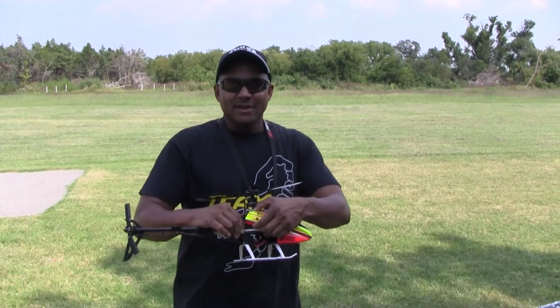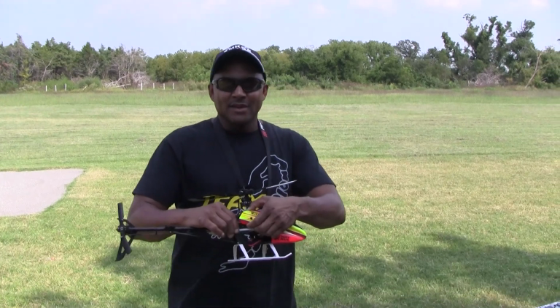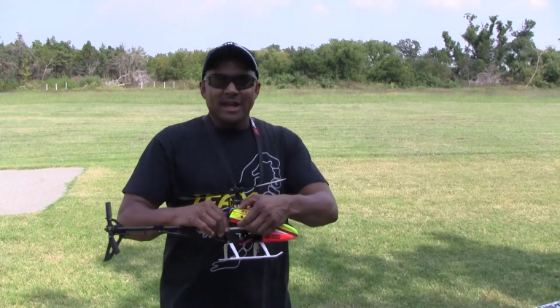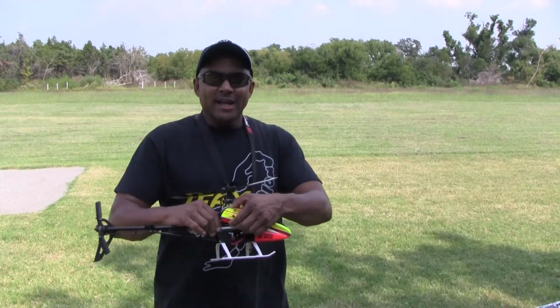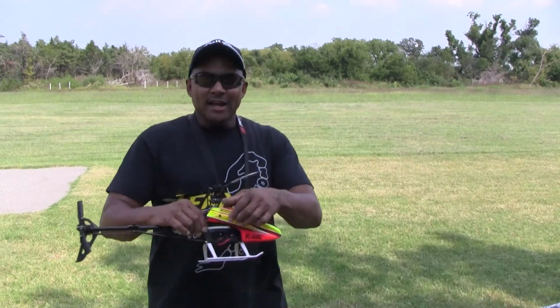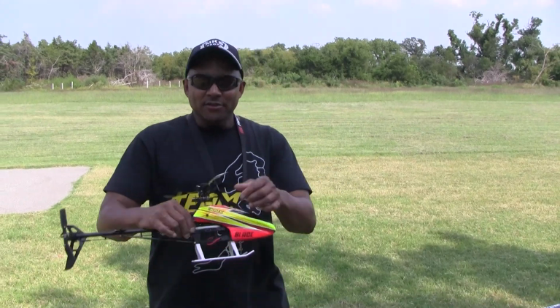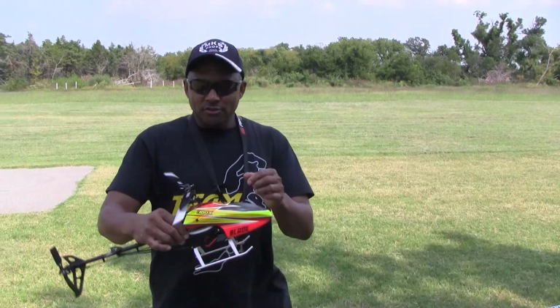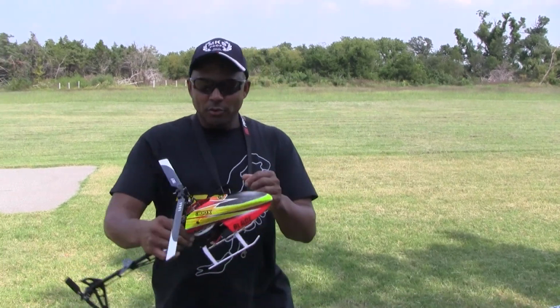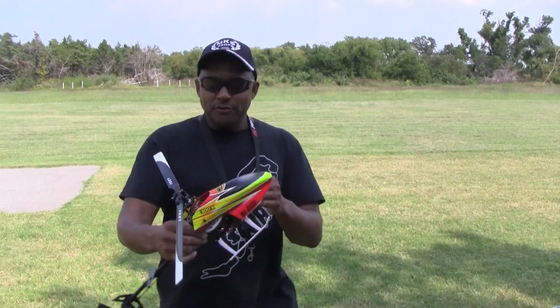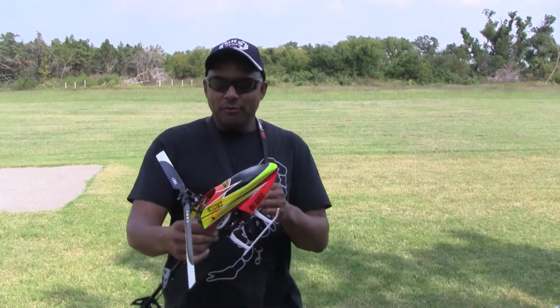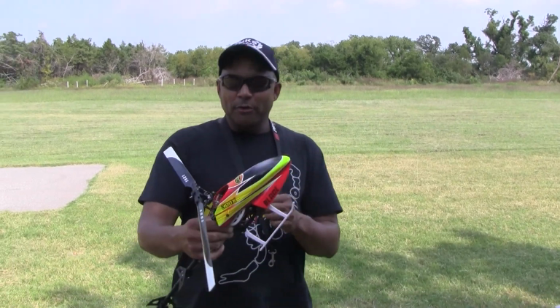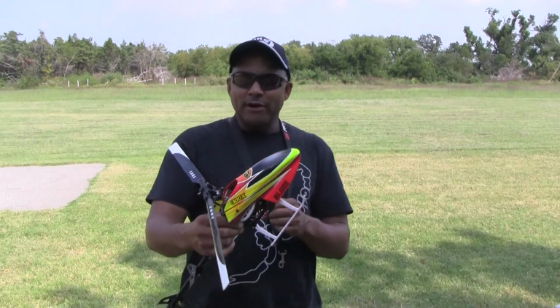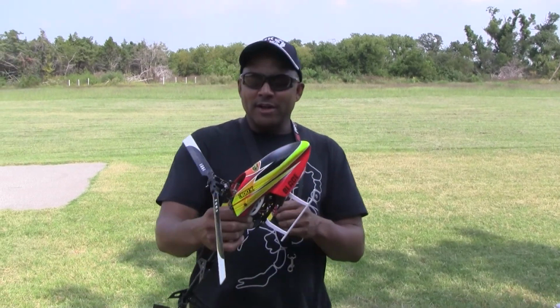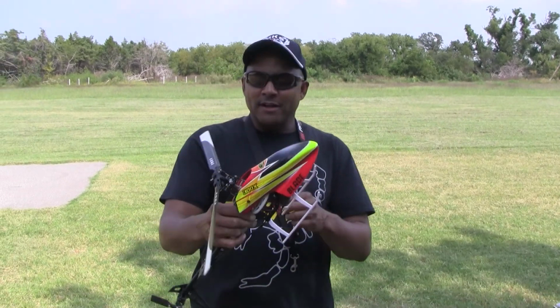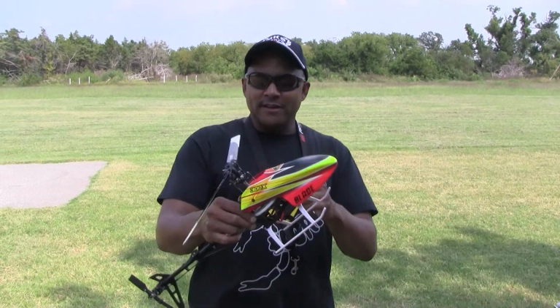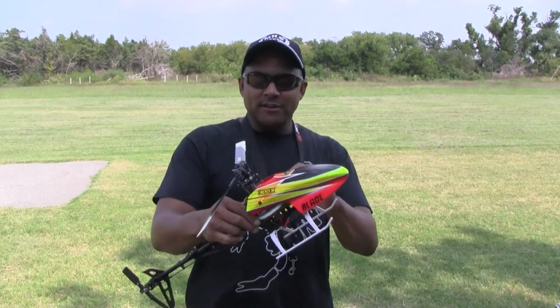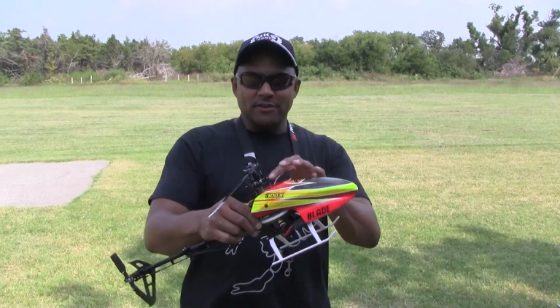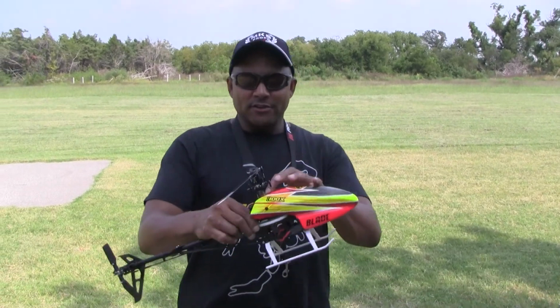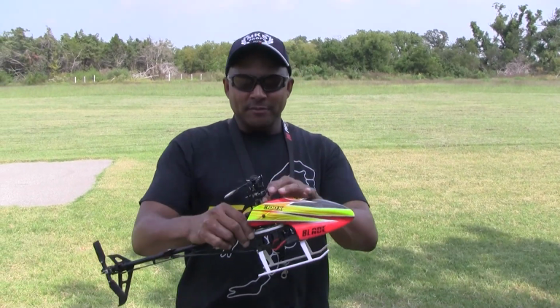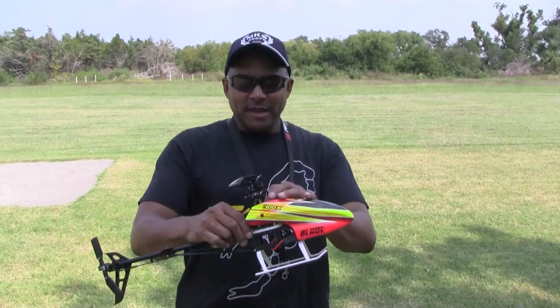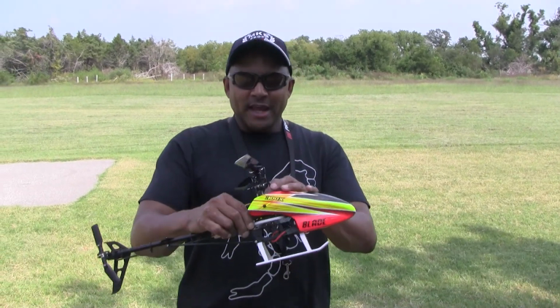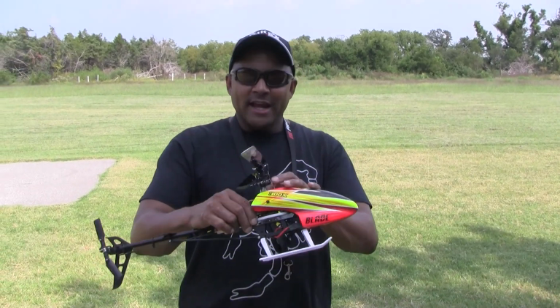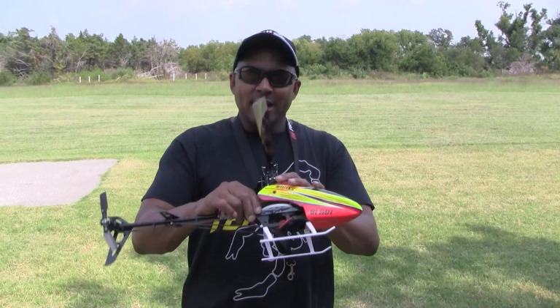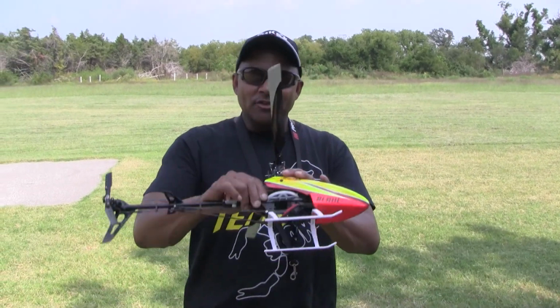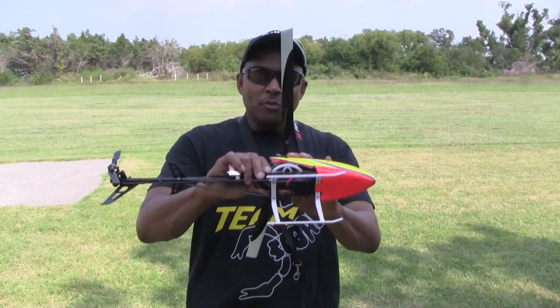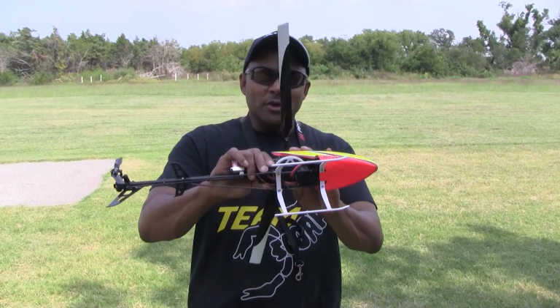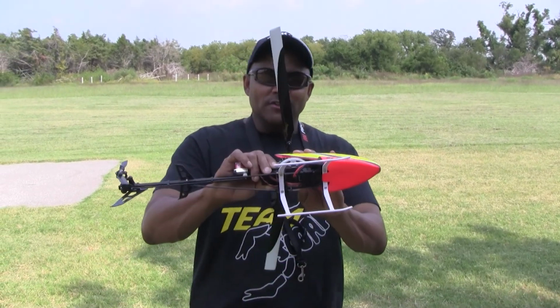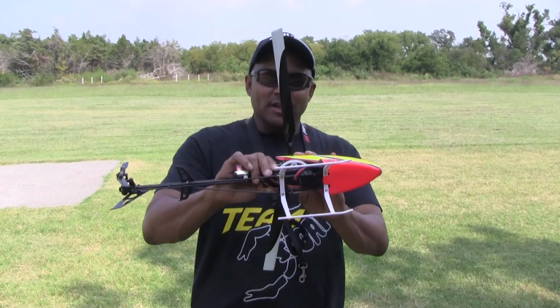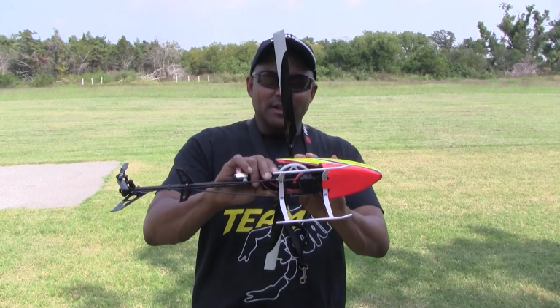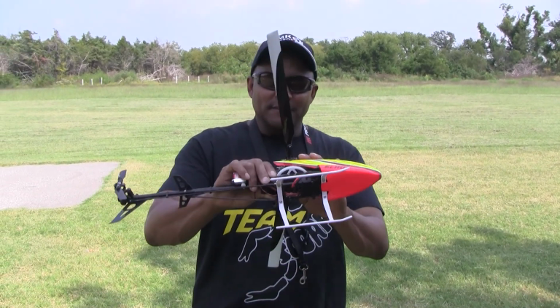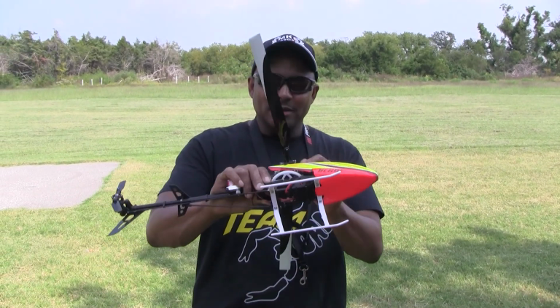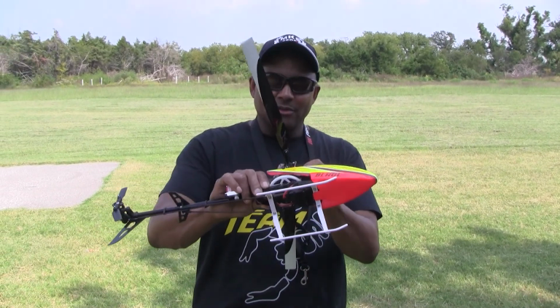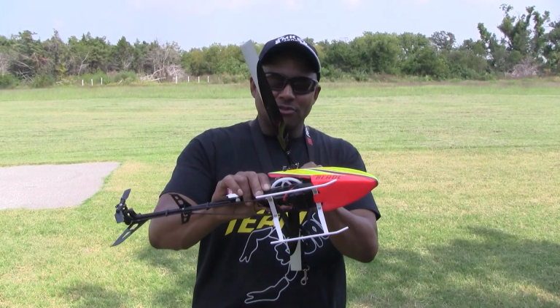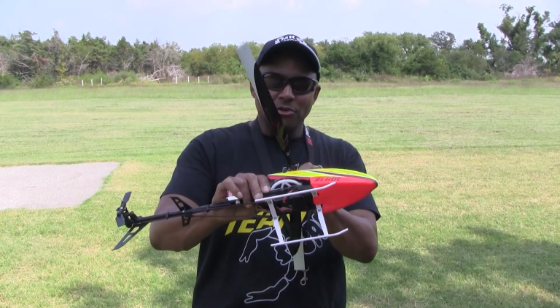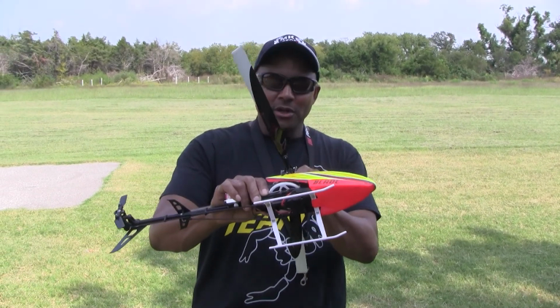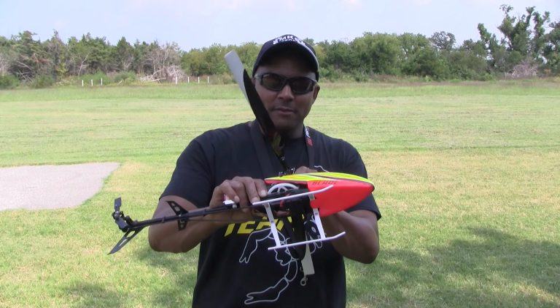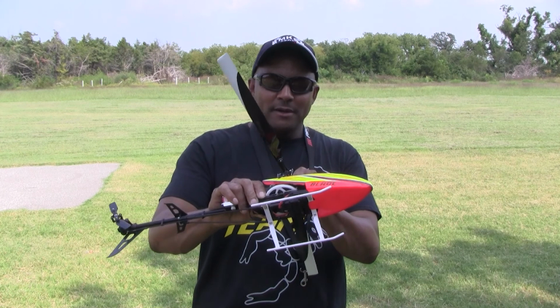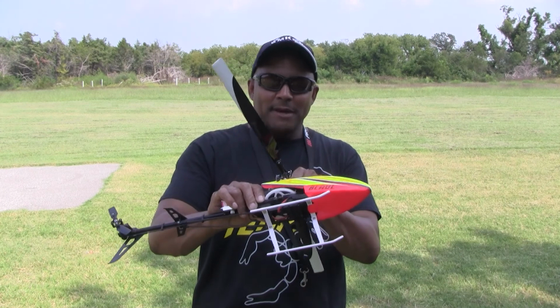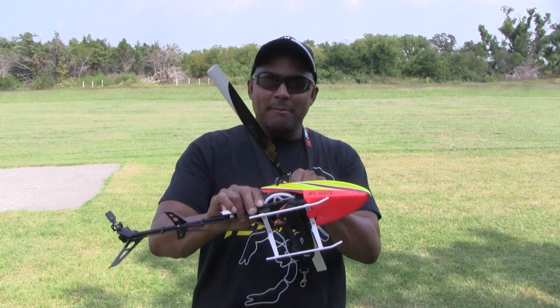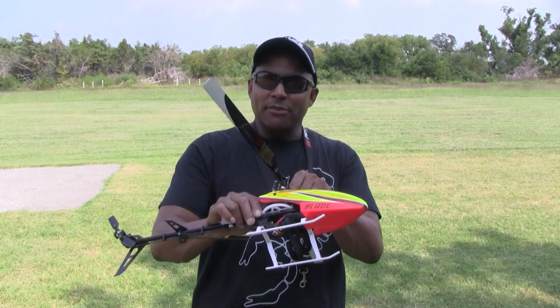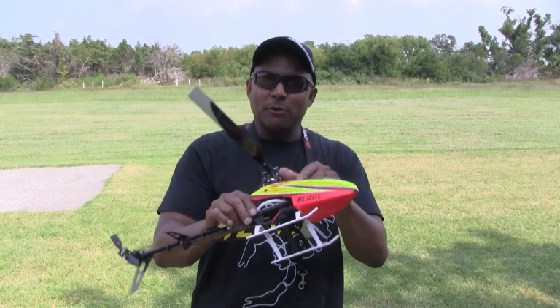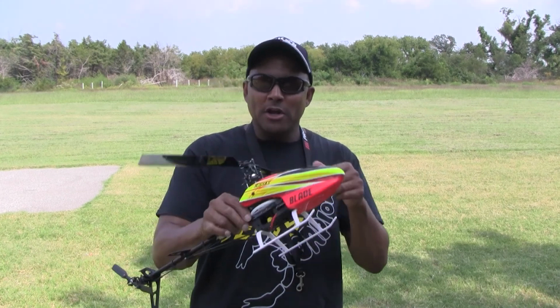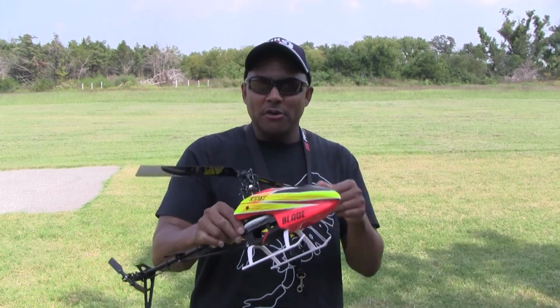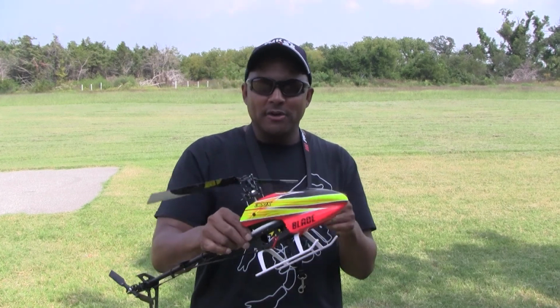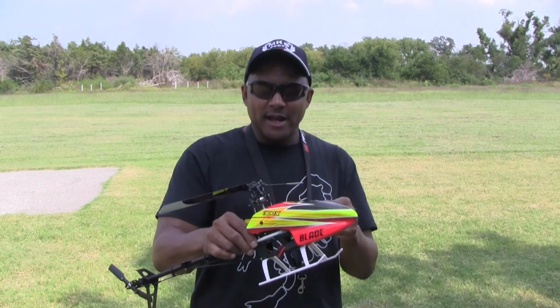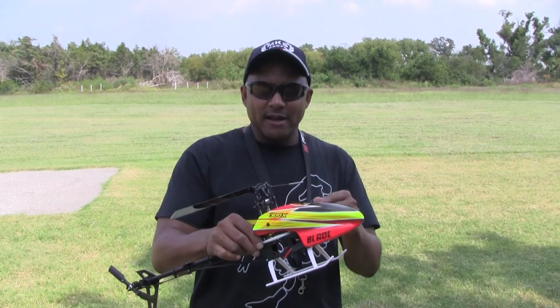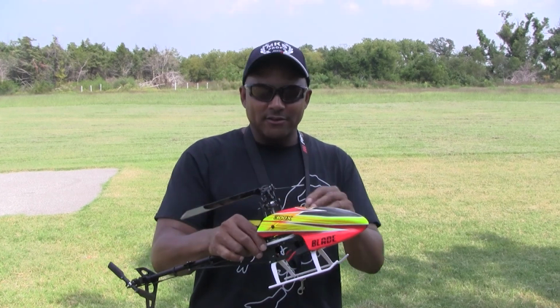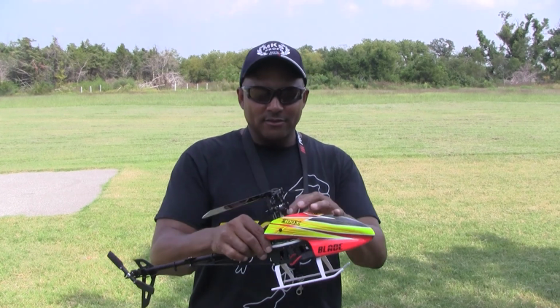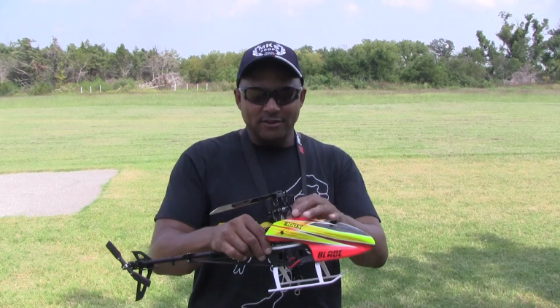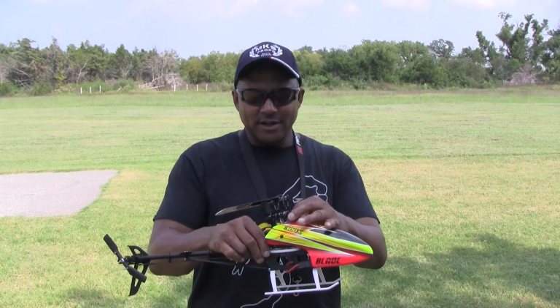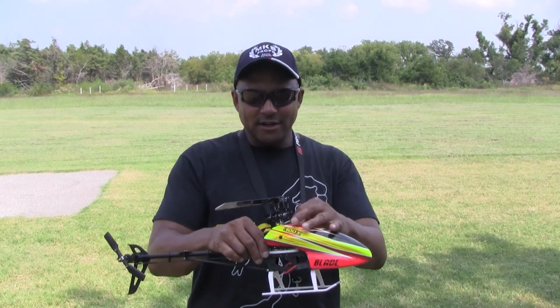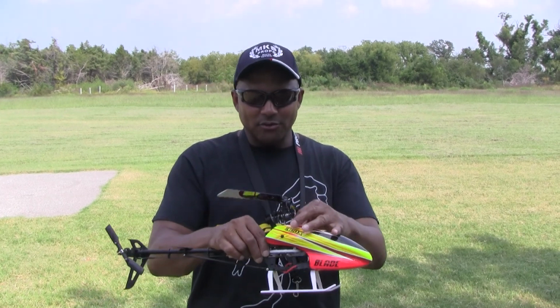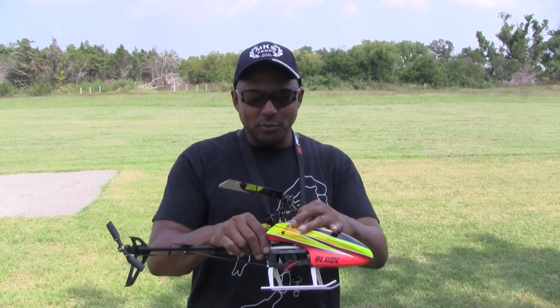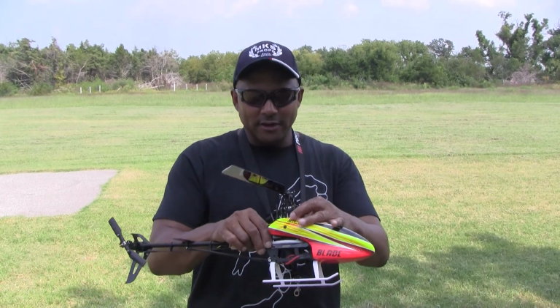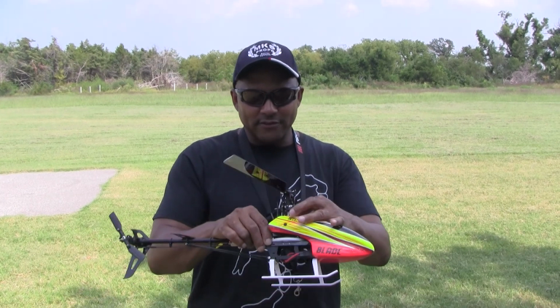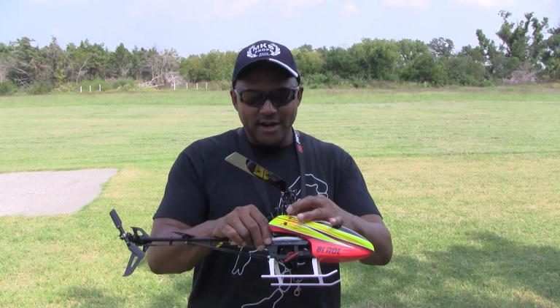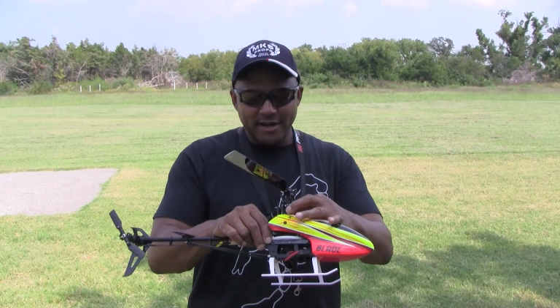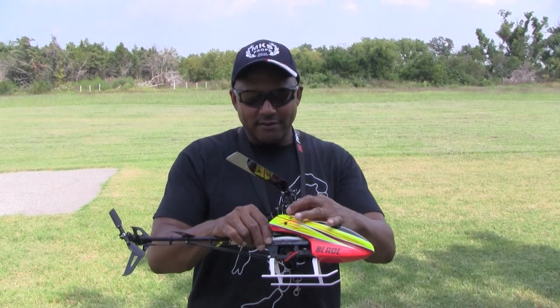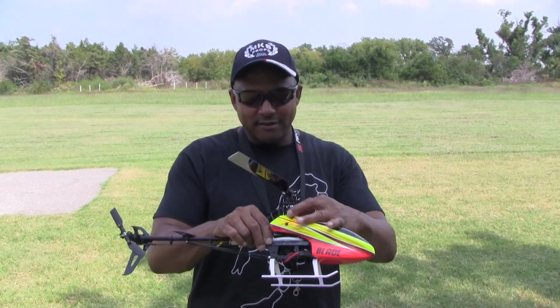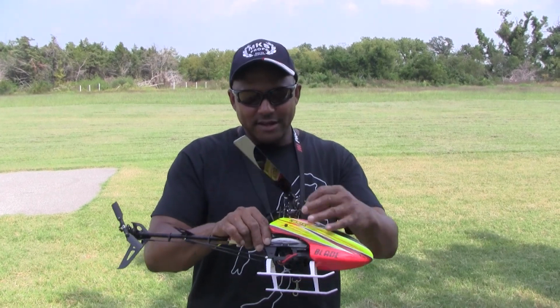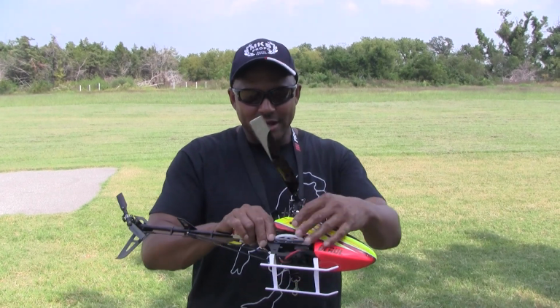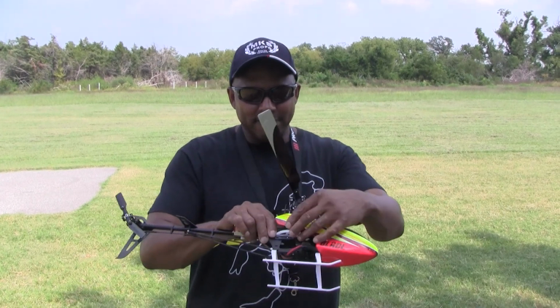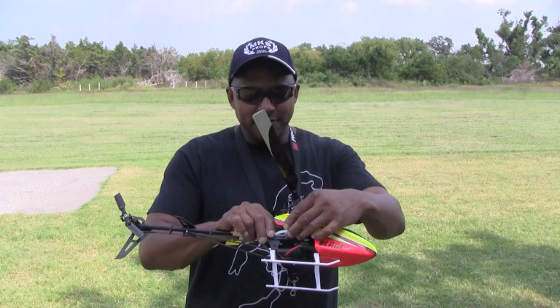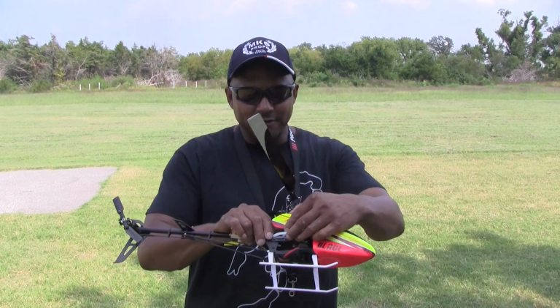Hey guys, this is George from Grand Bond, Texas. I just wanted to show you a little bit about my 300X. This thing is real exciting, a lot of fun.